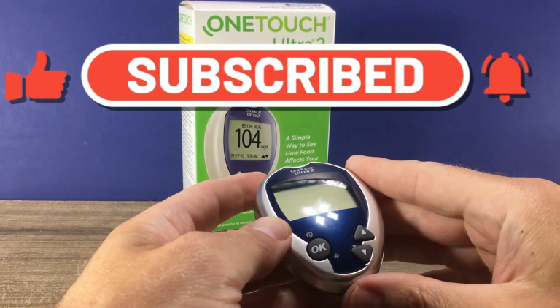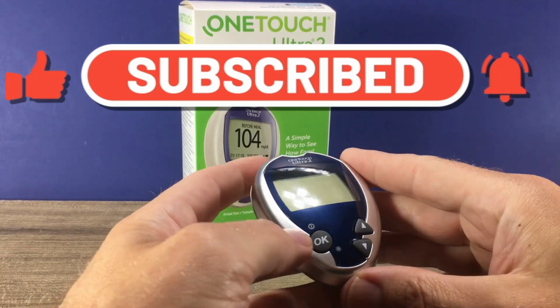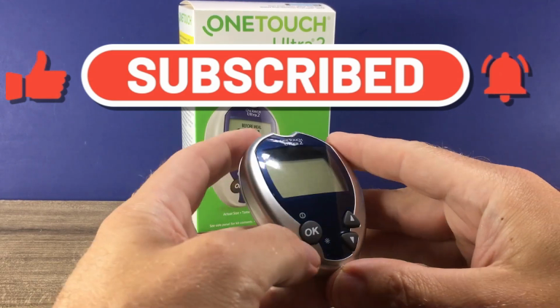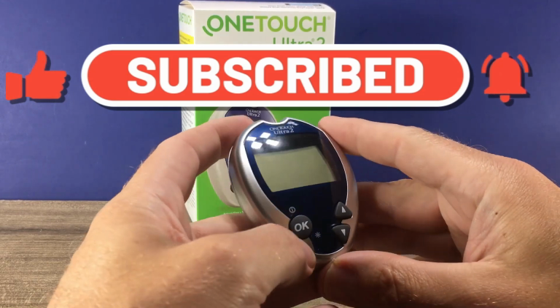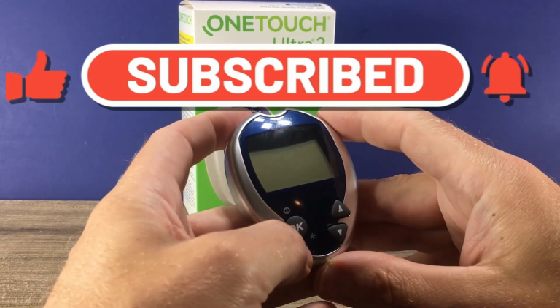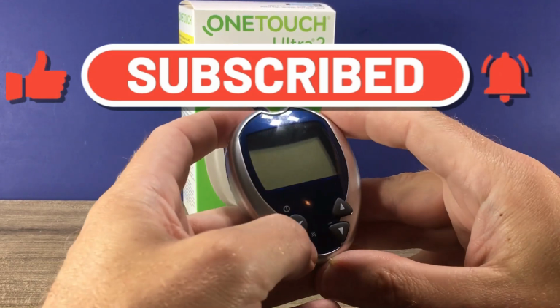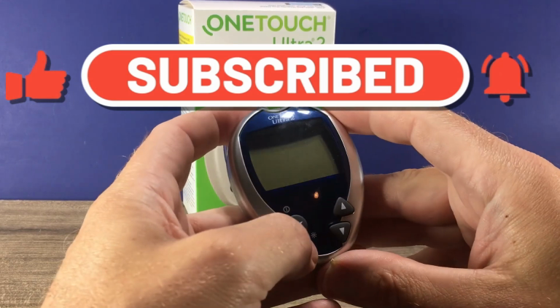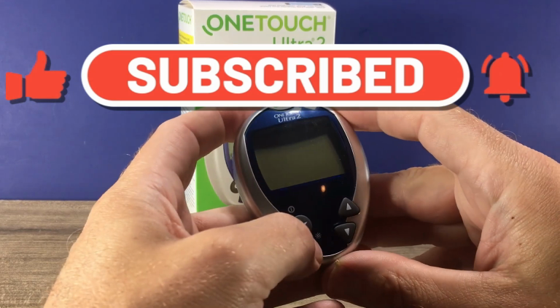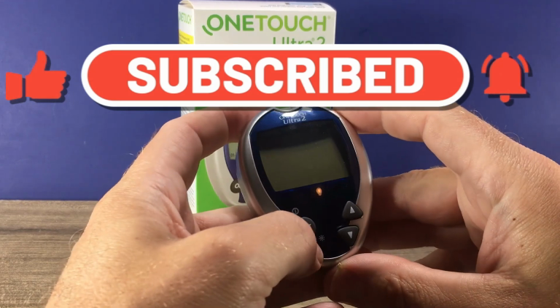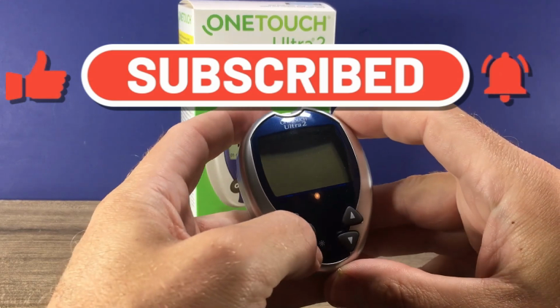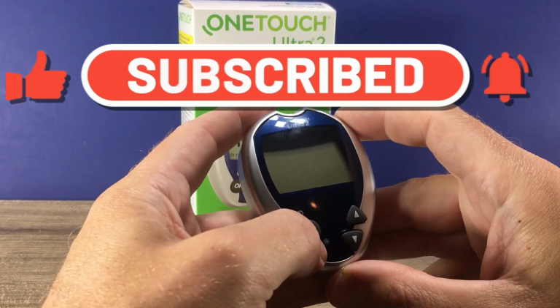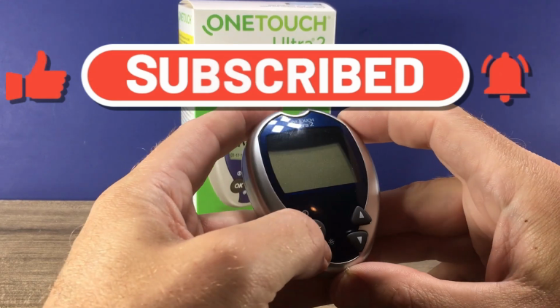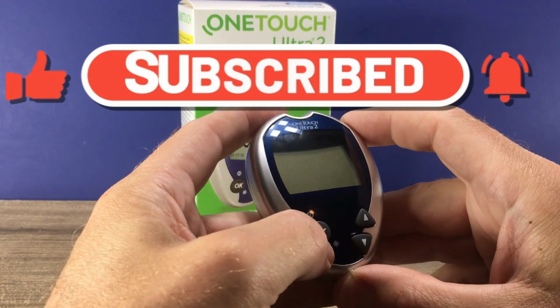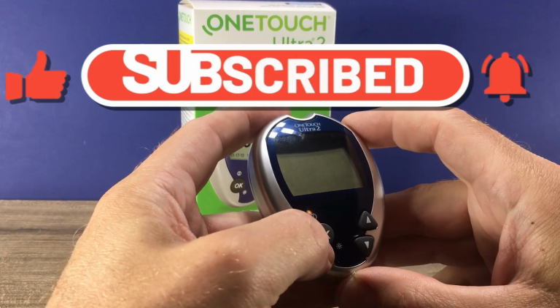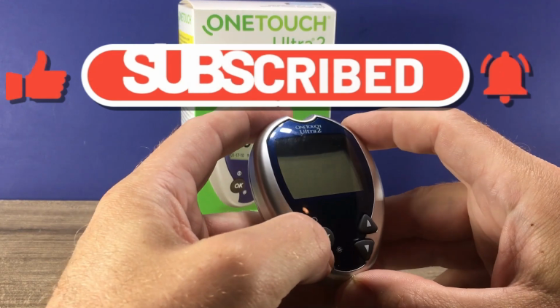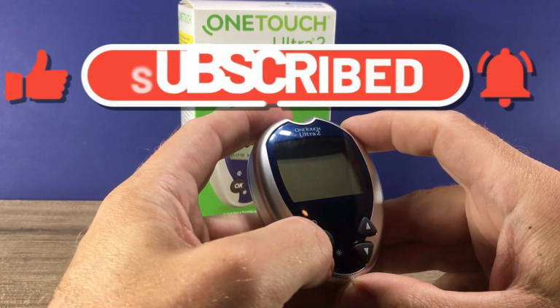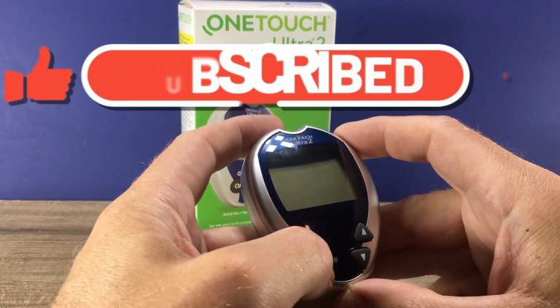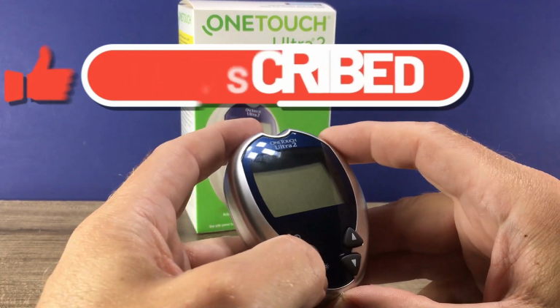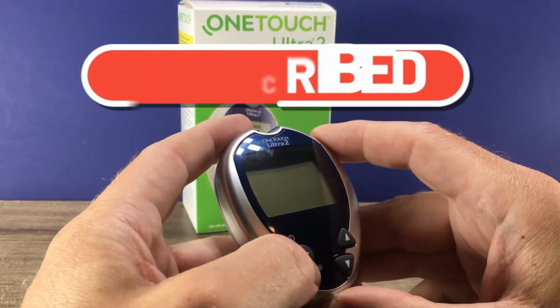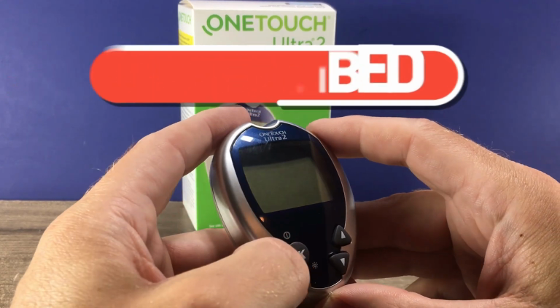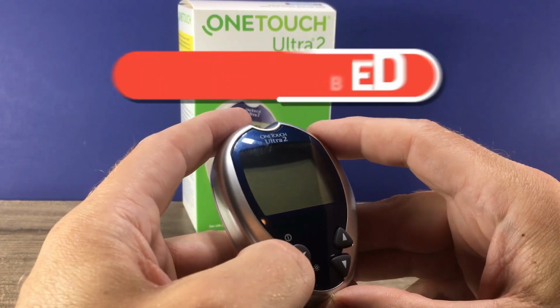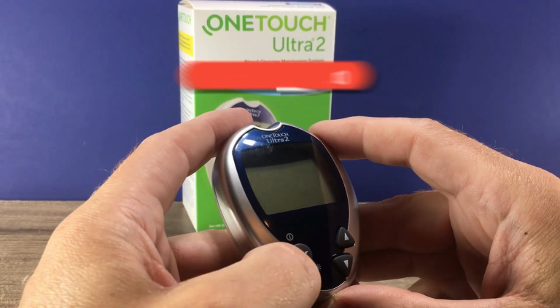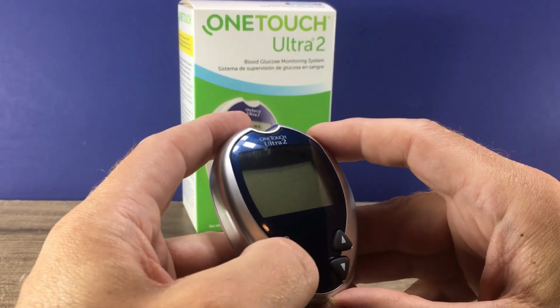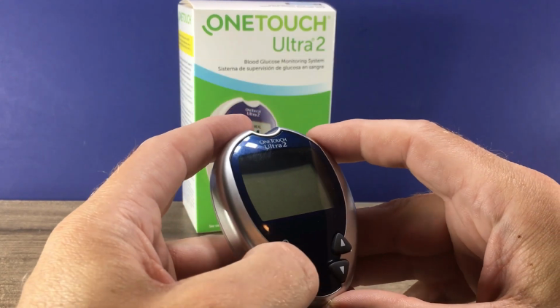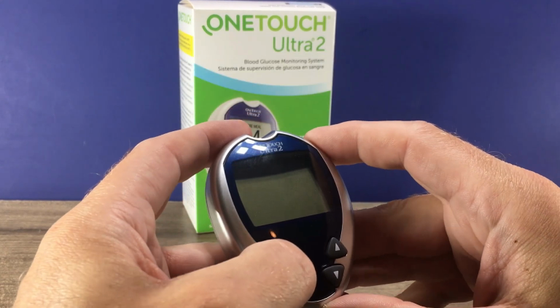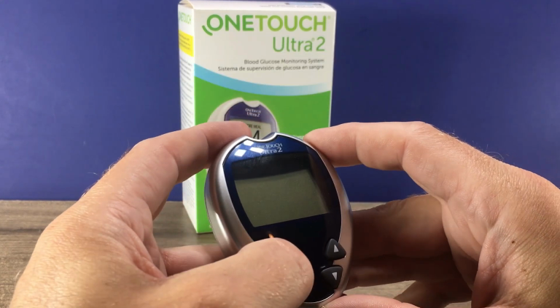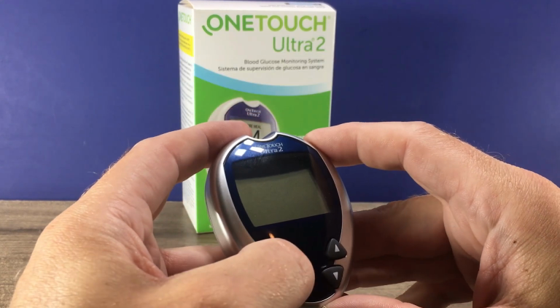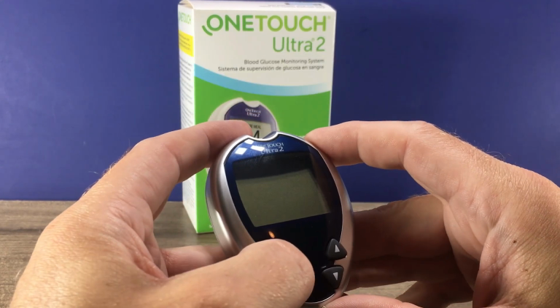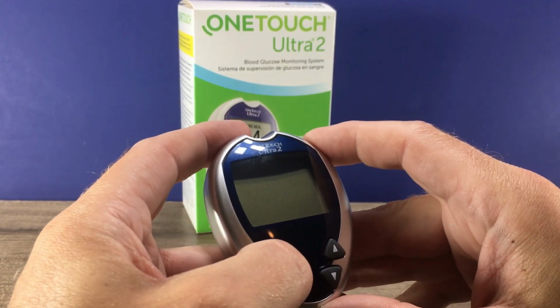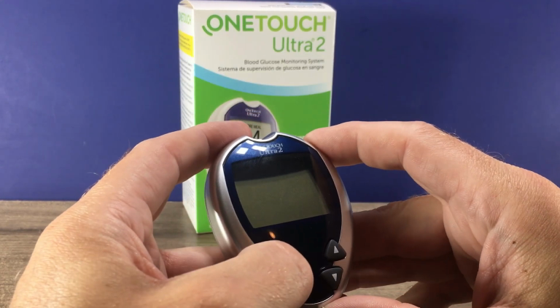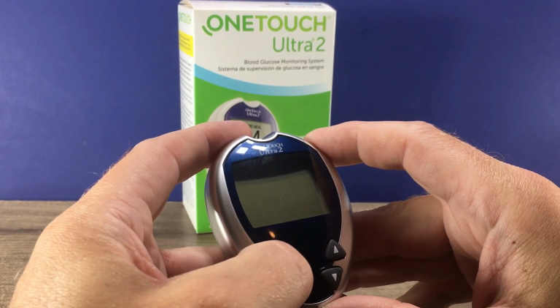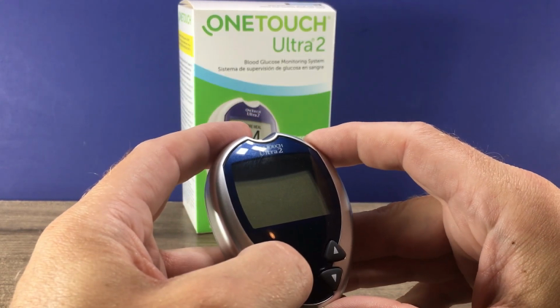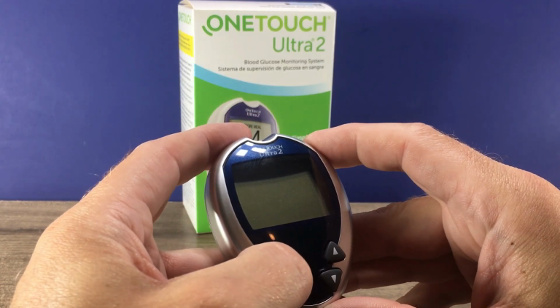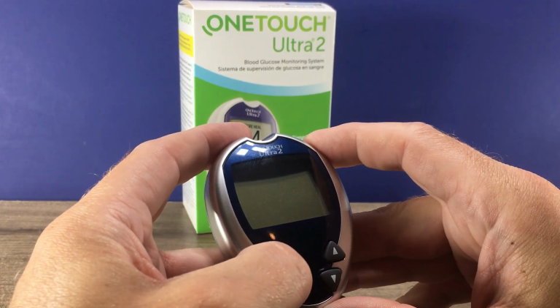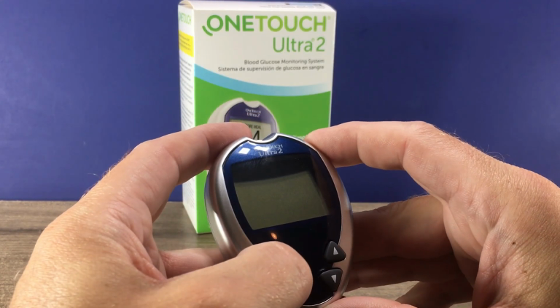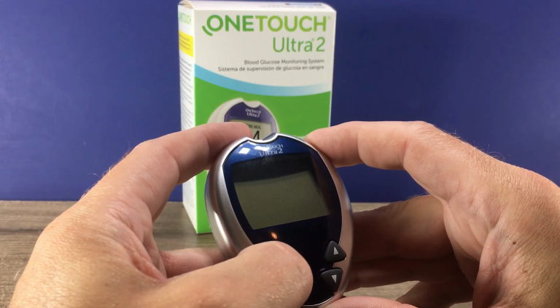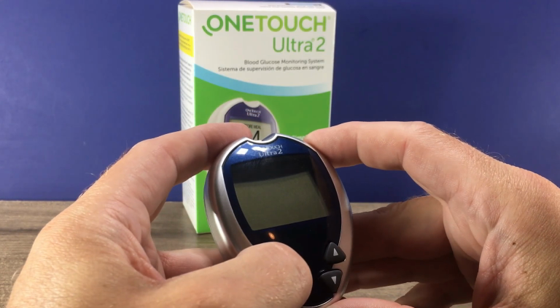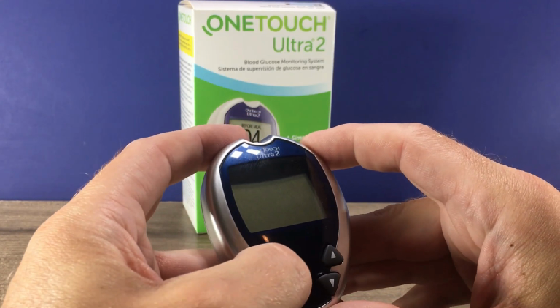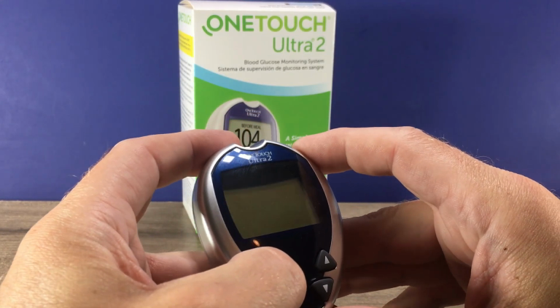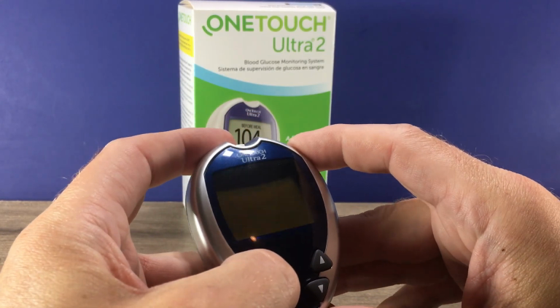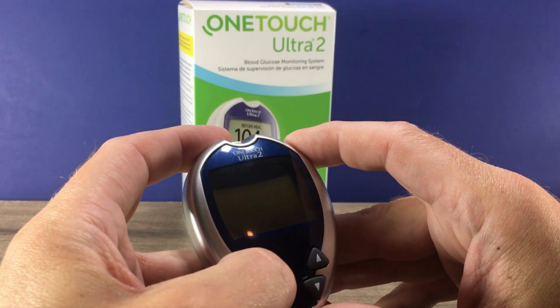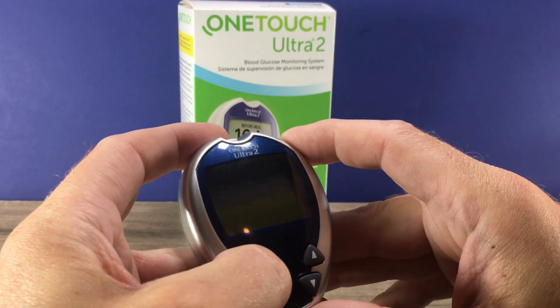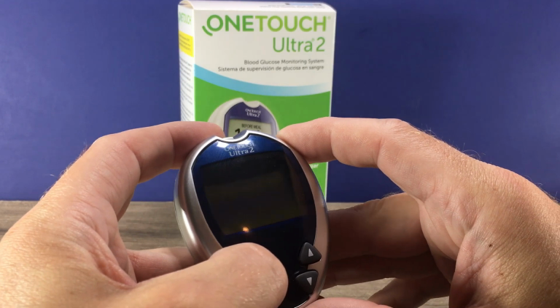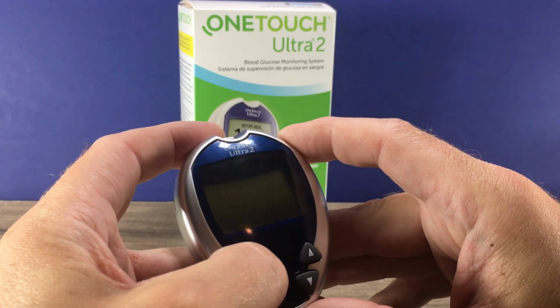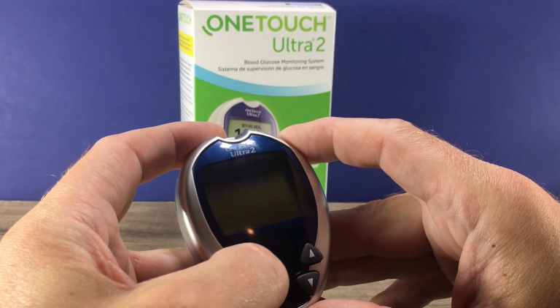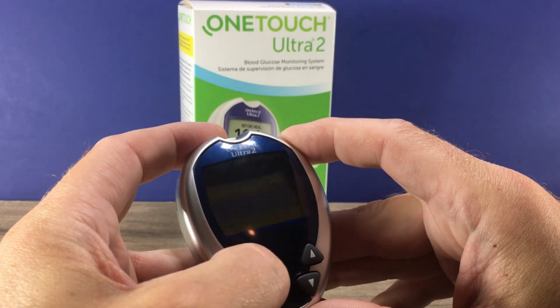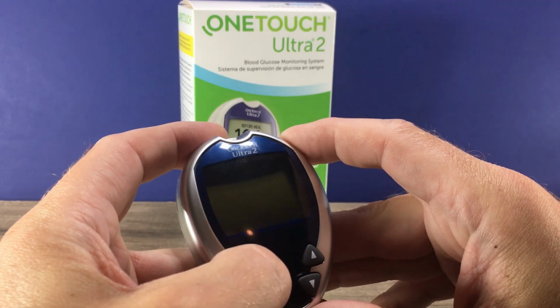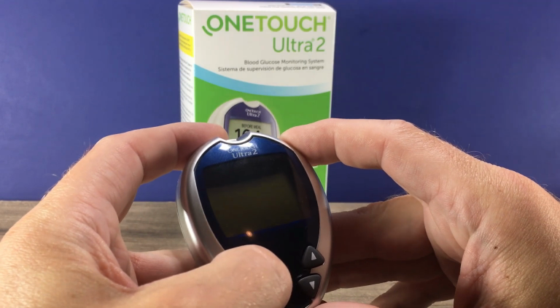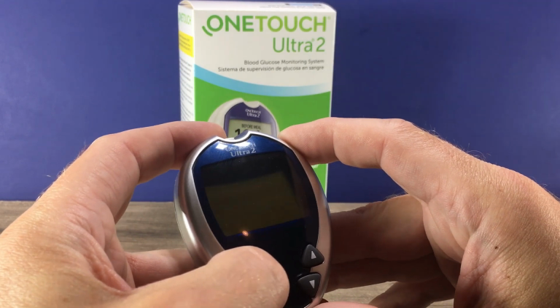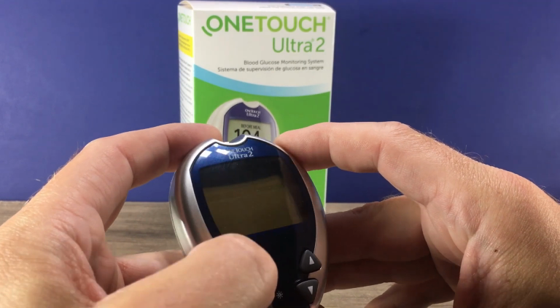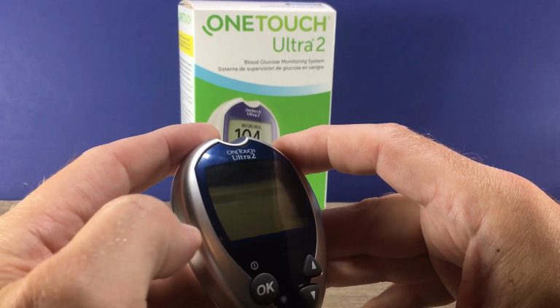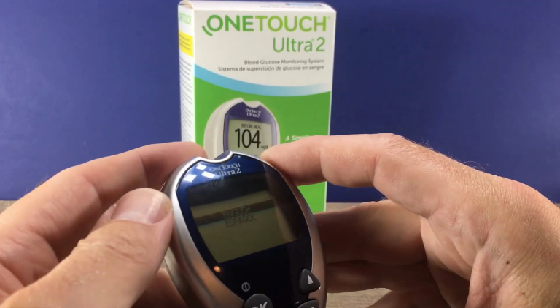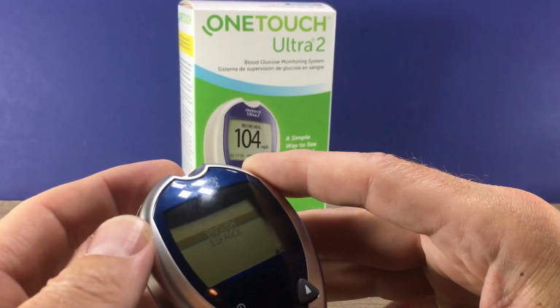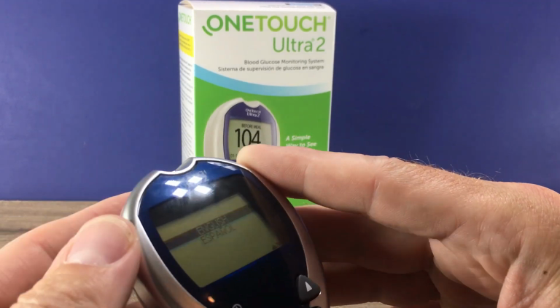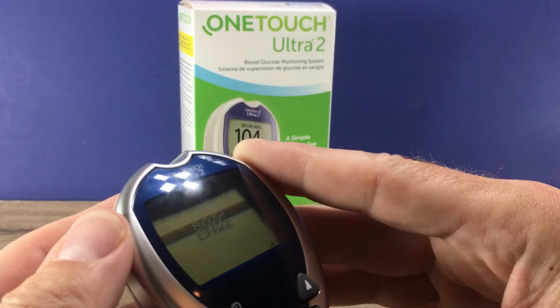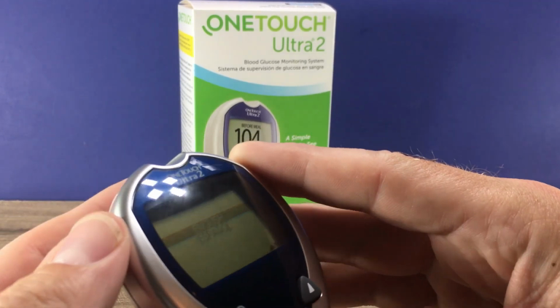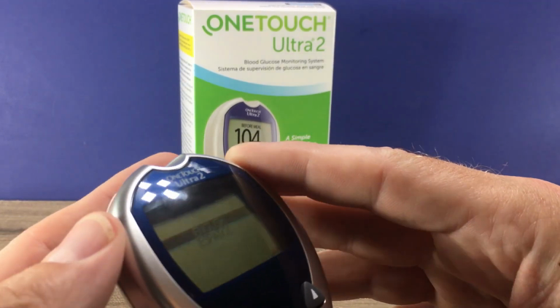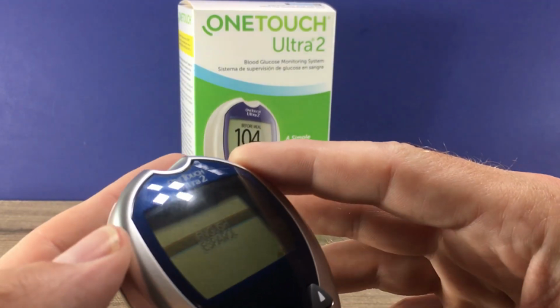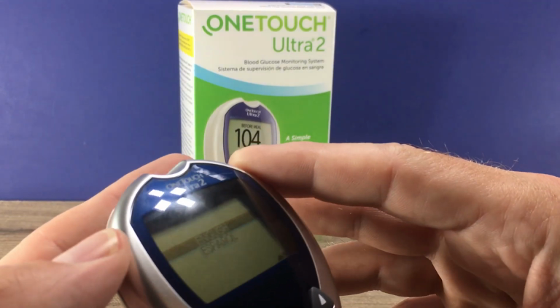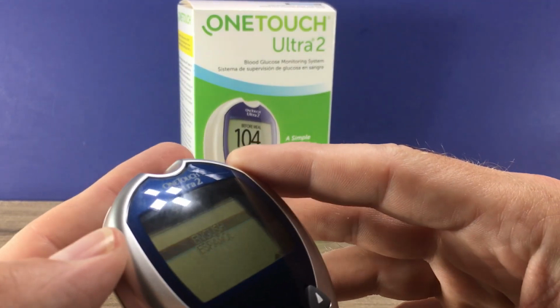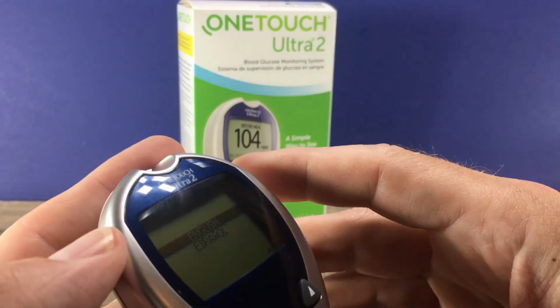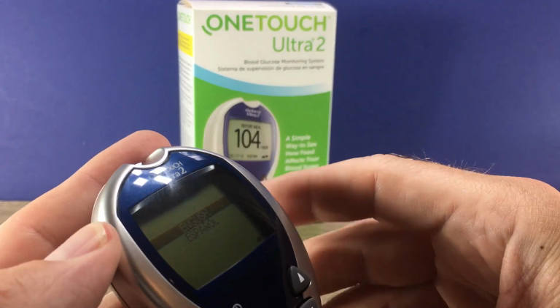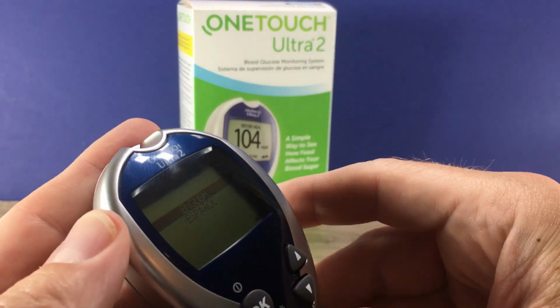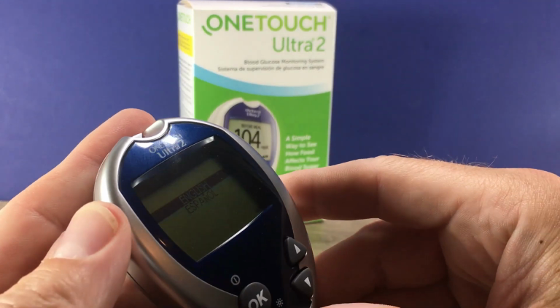You may have to reset your date and time depending on how low your battery was, so you can press and hold the OK button to power up.